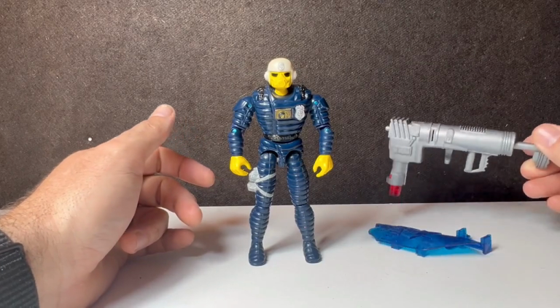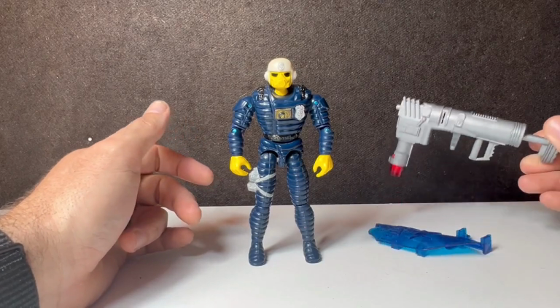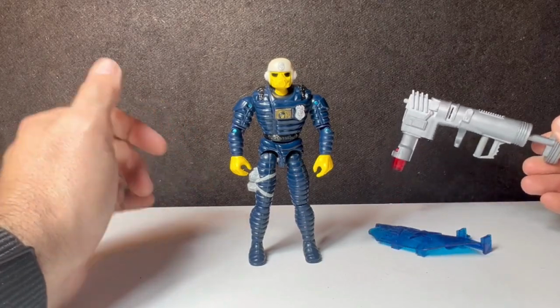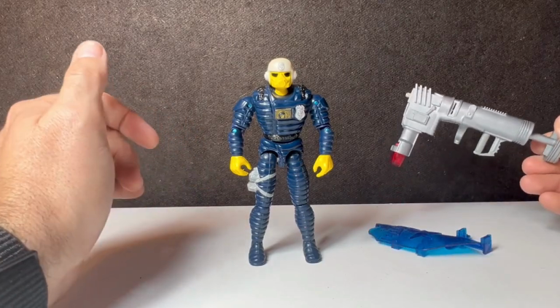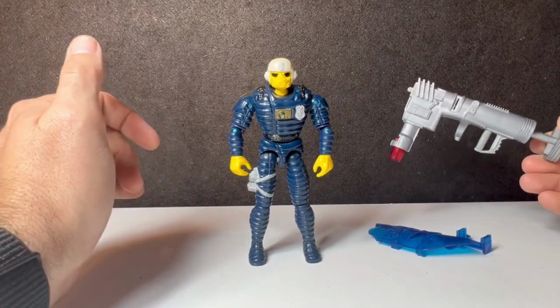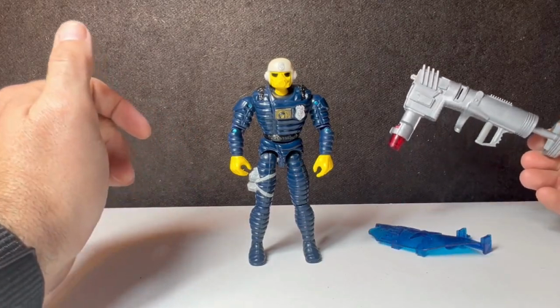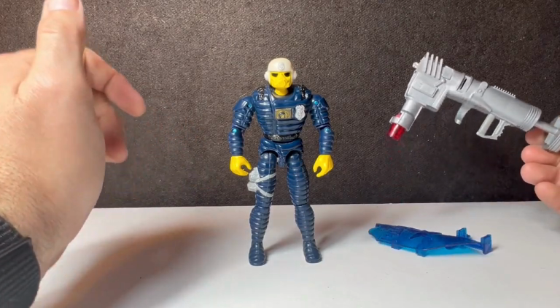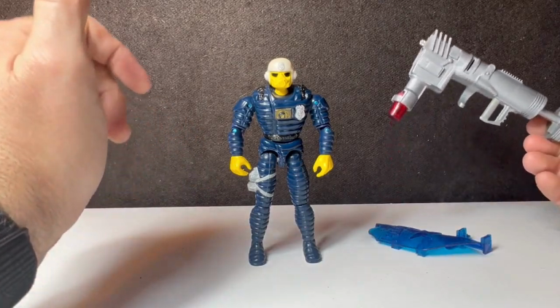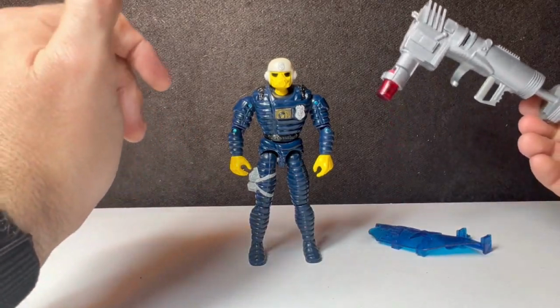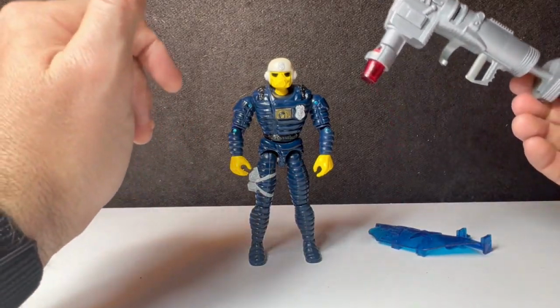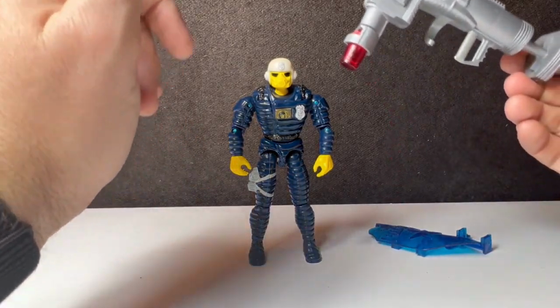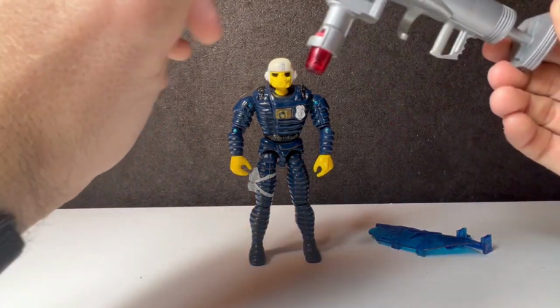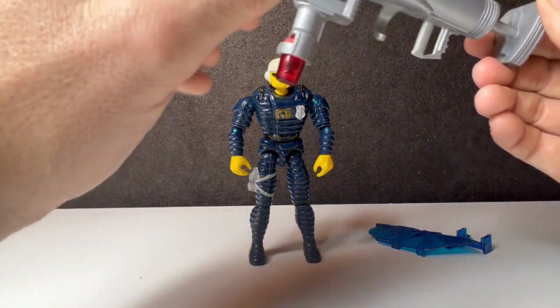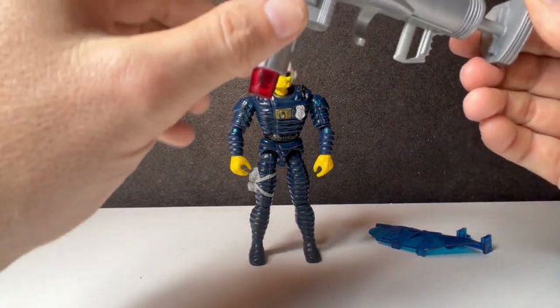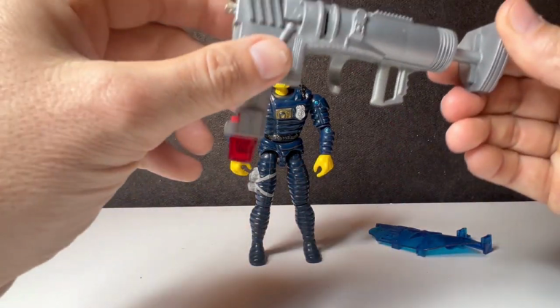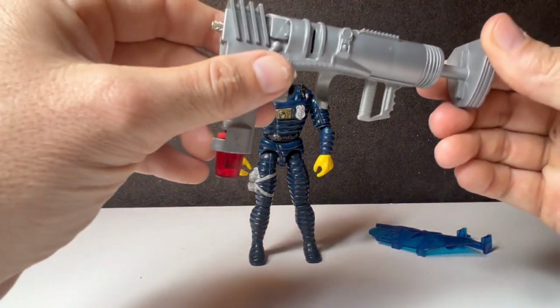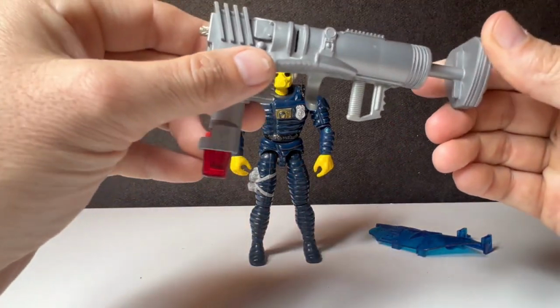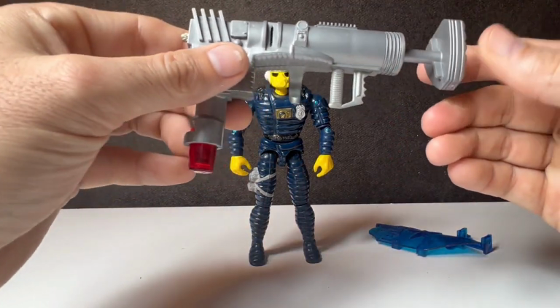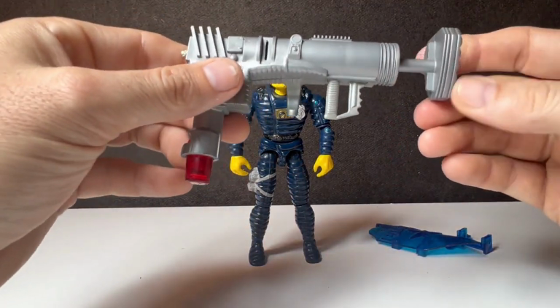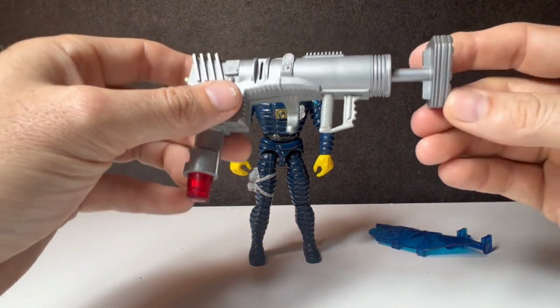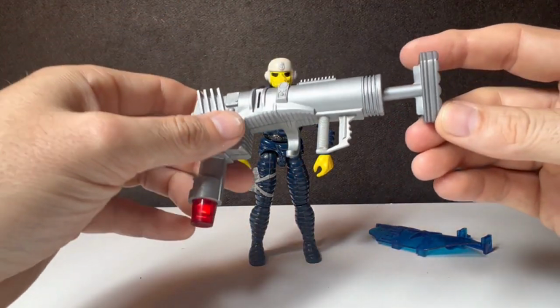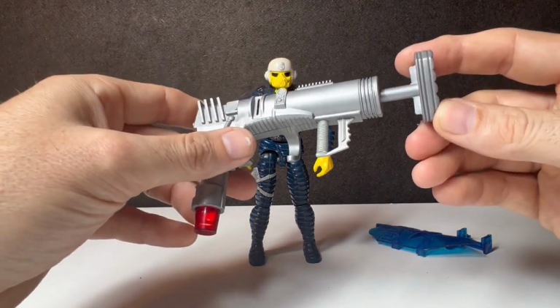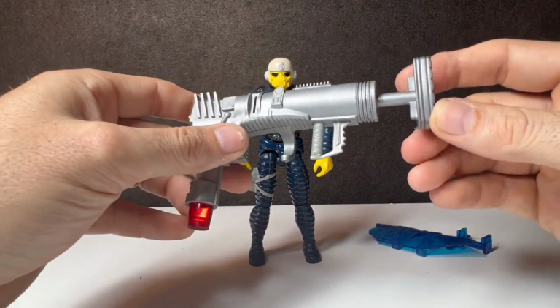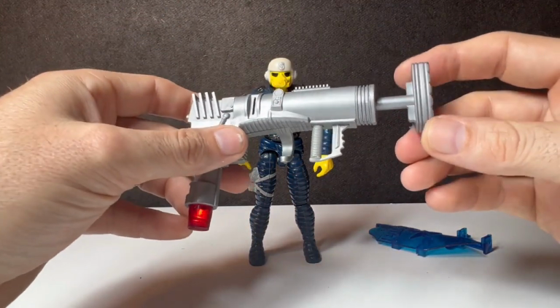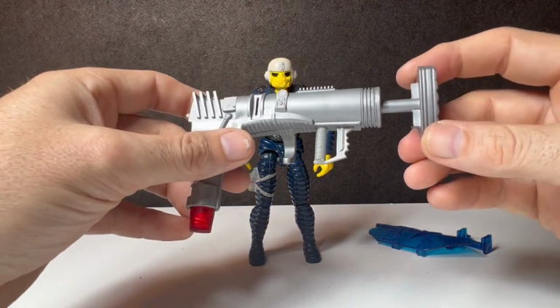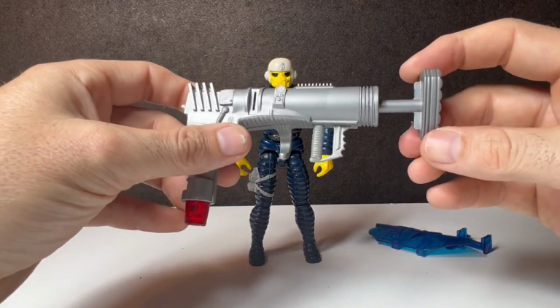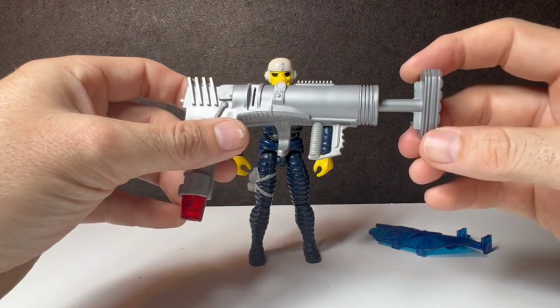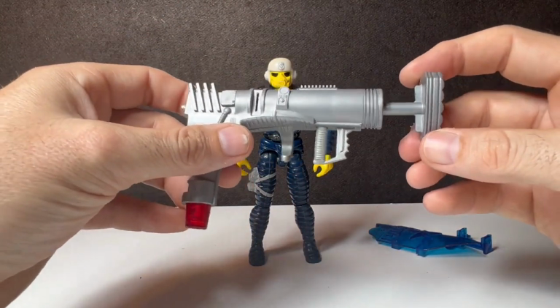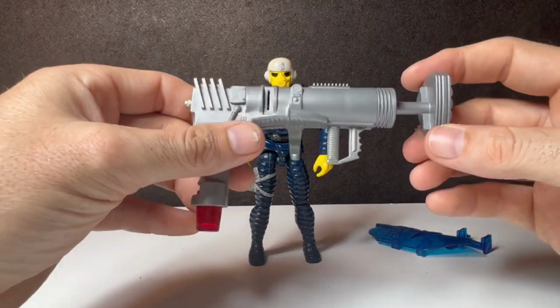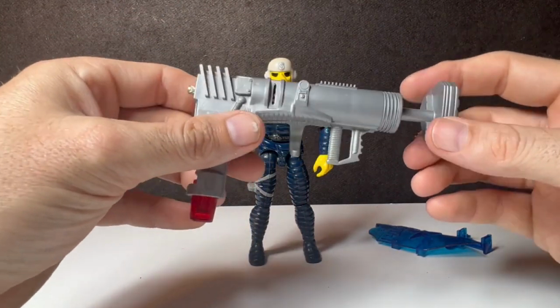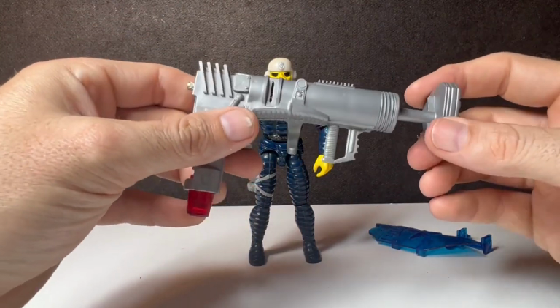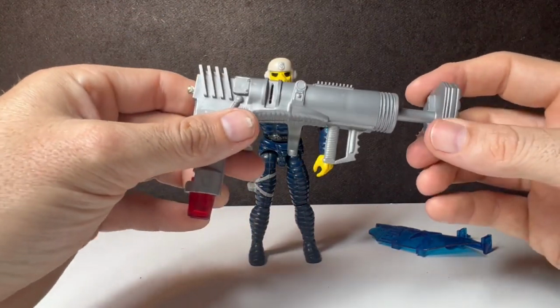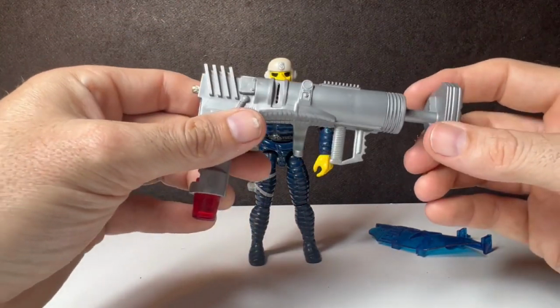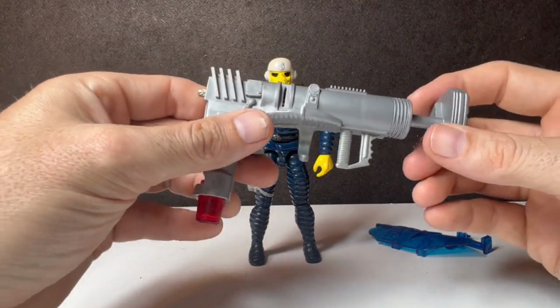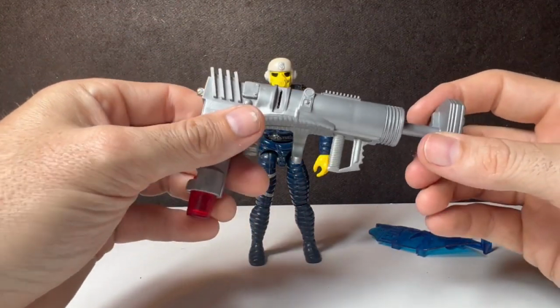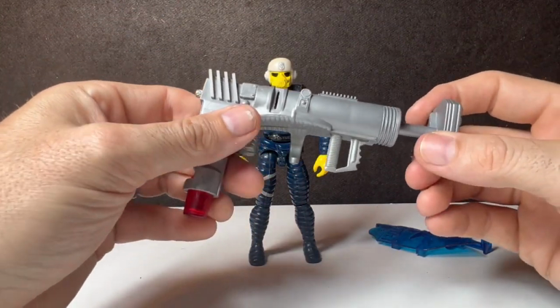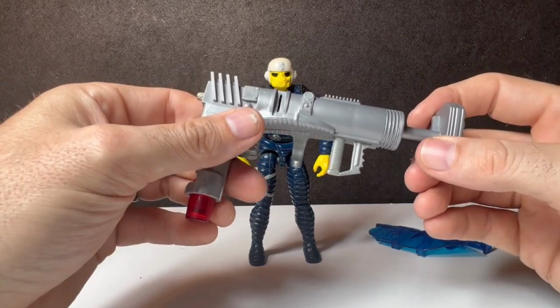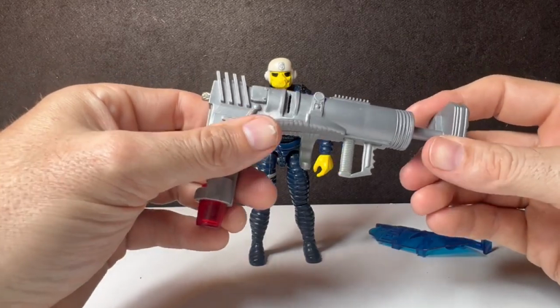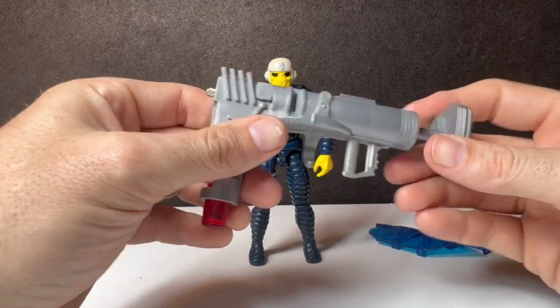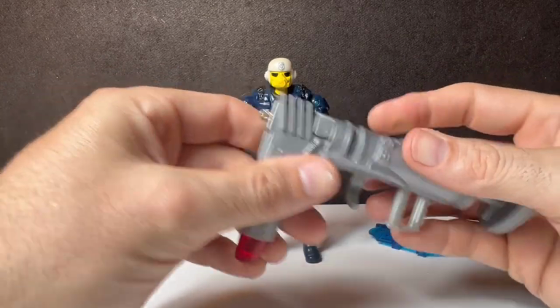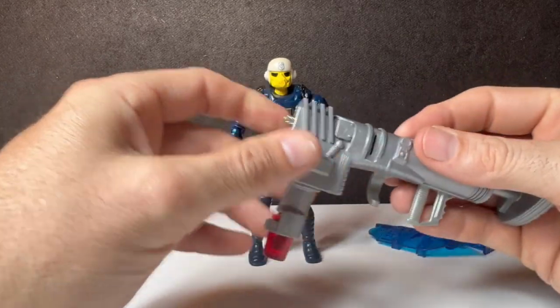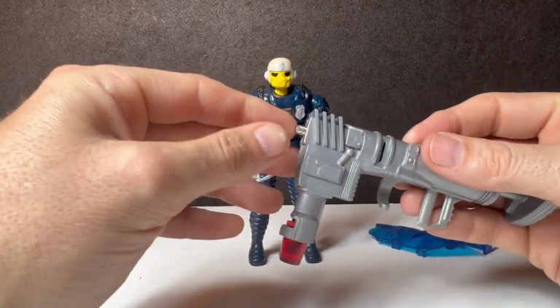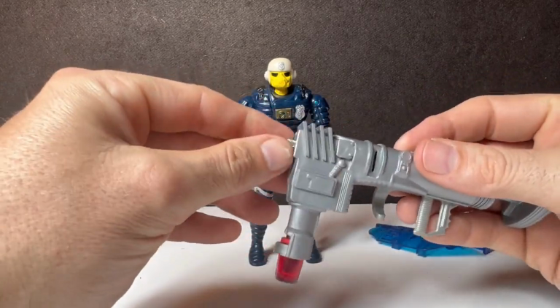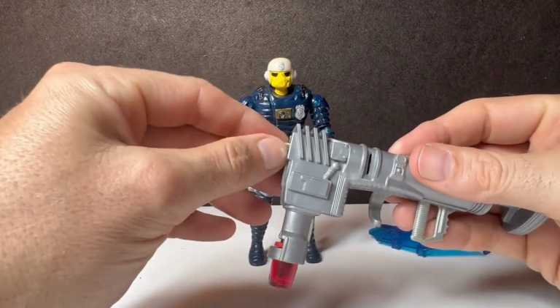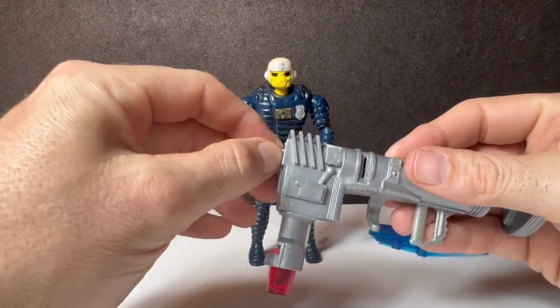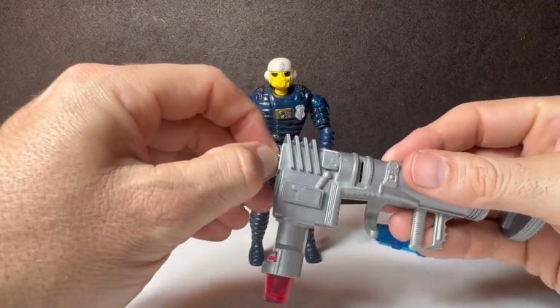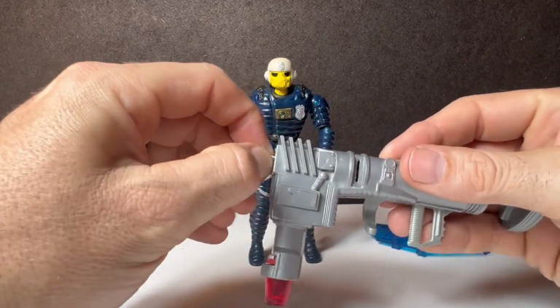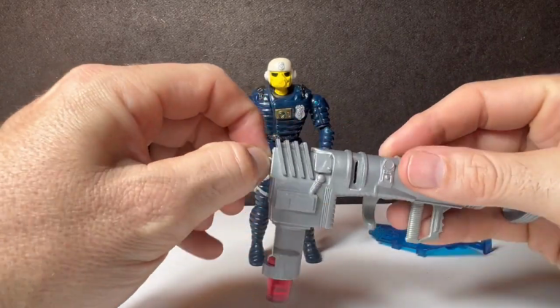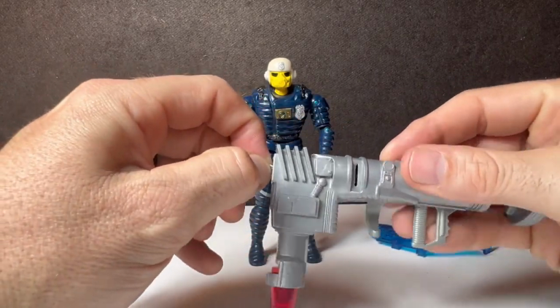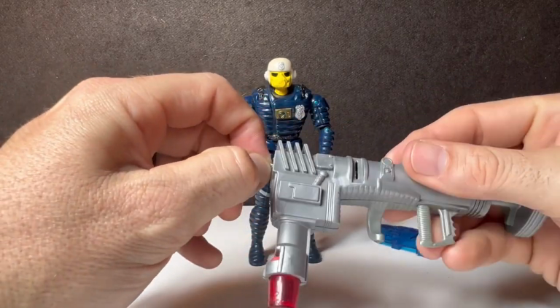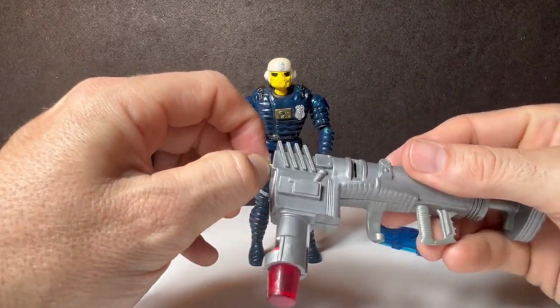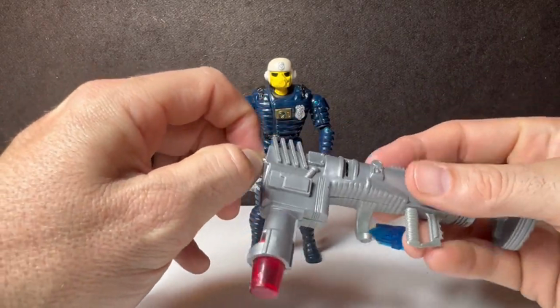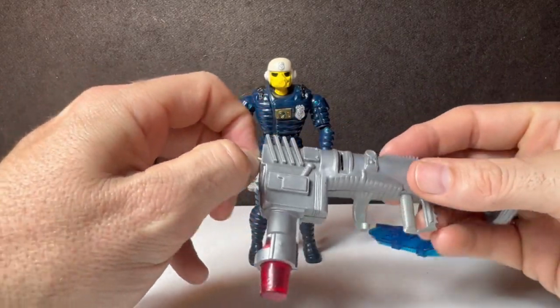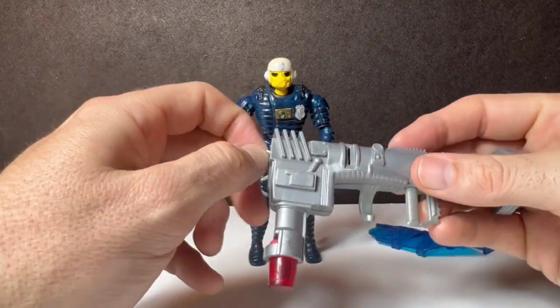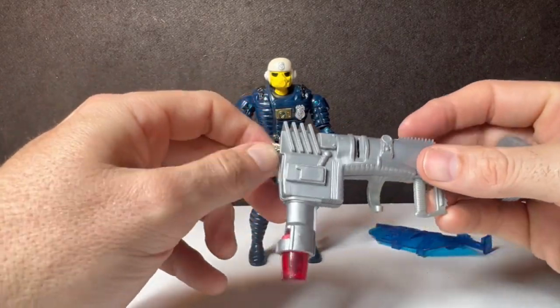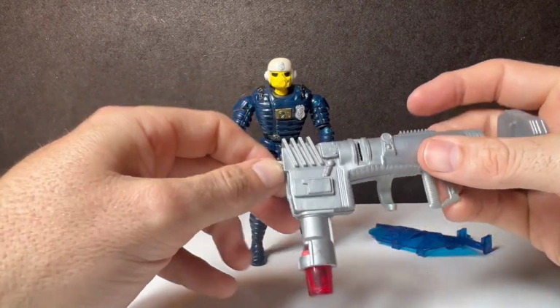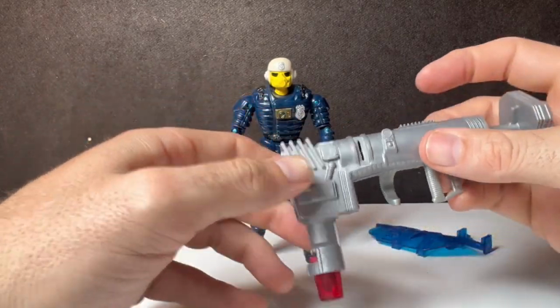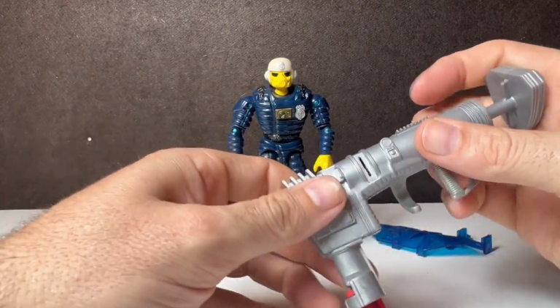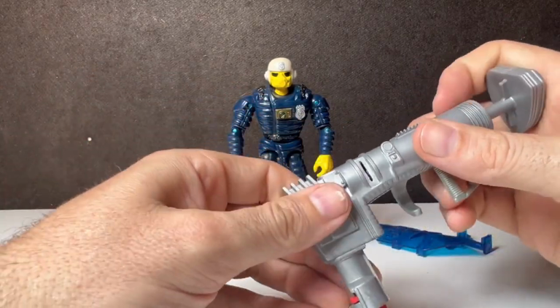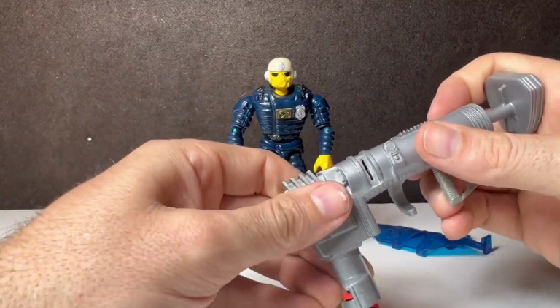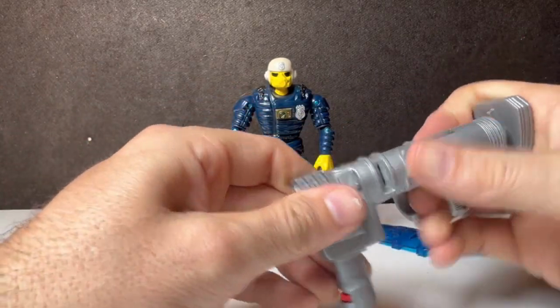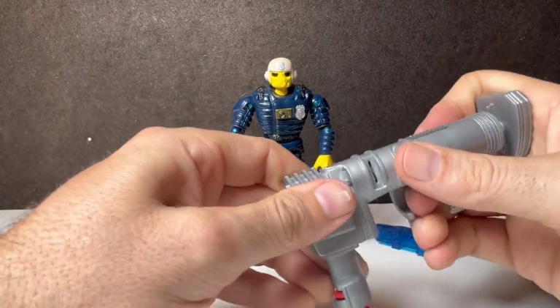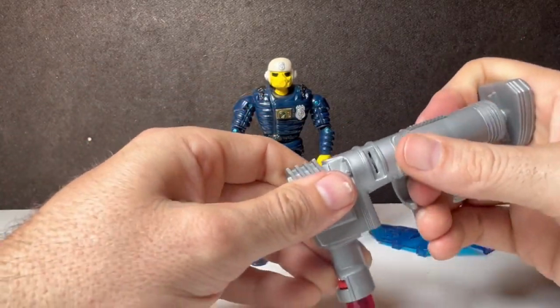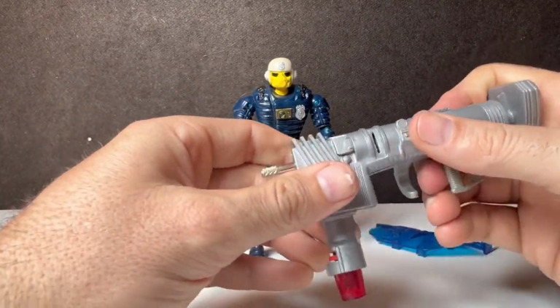All right, let's take a look at some accessories. Again, another big accessory.